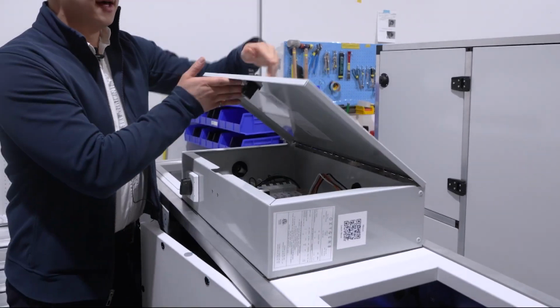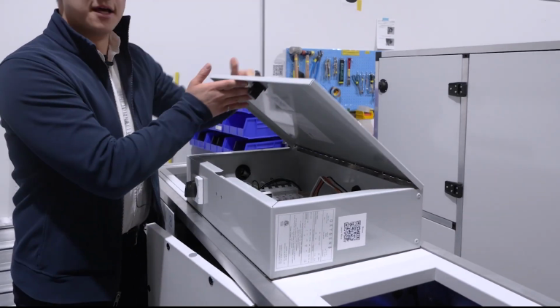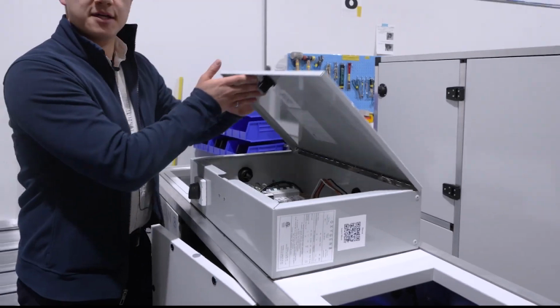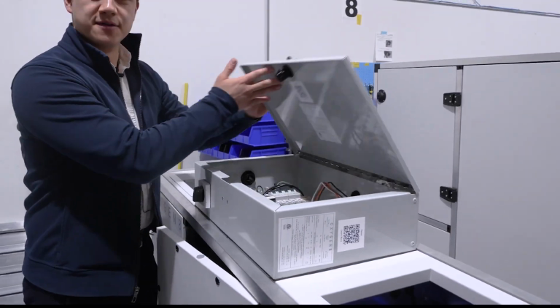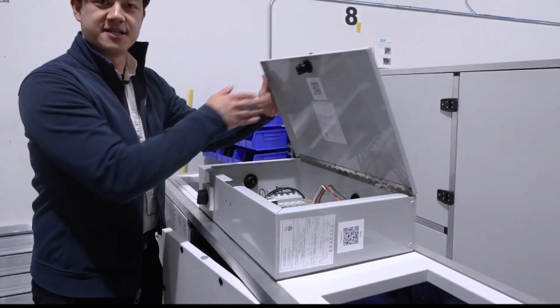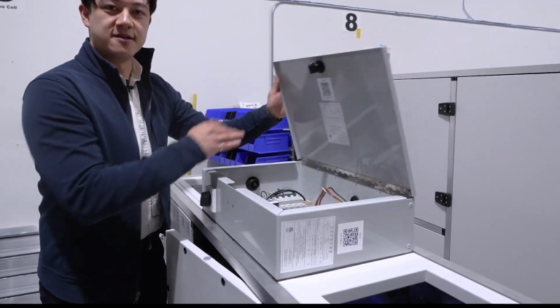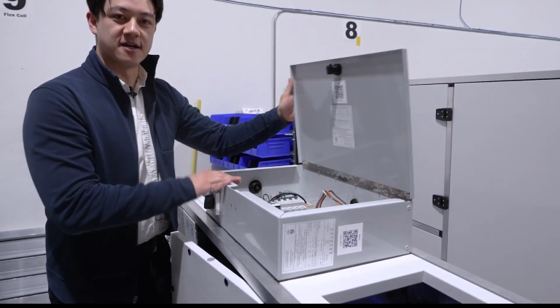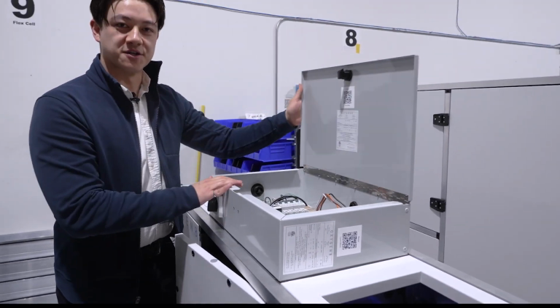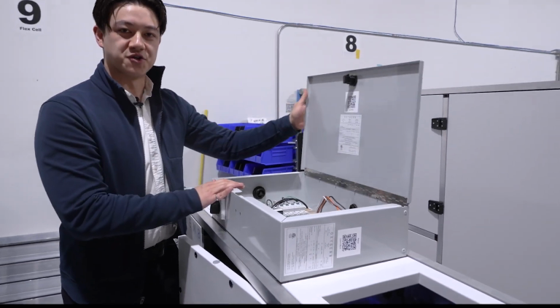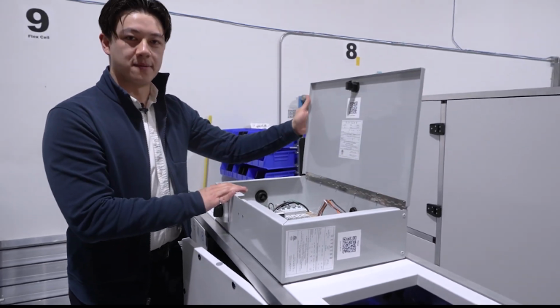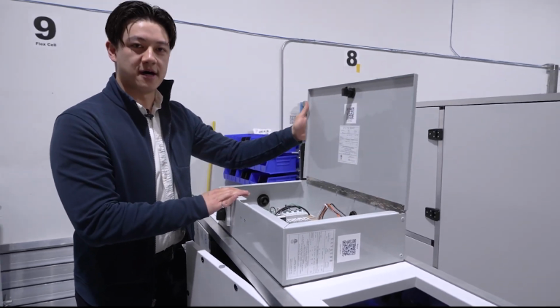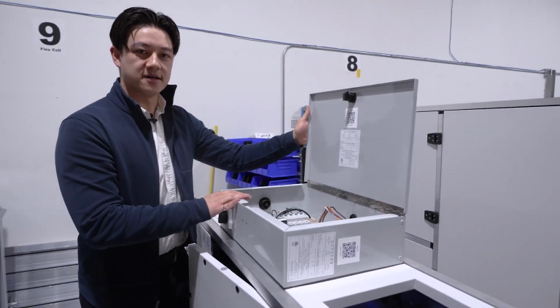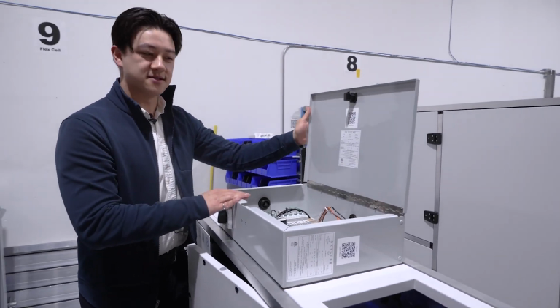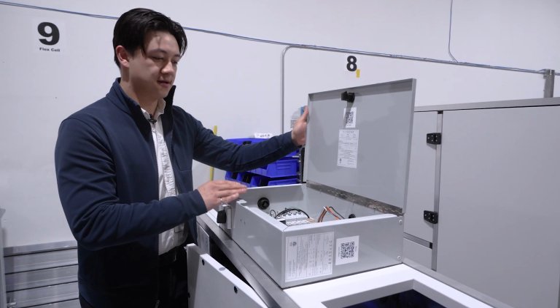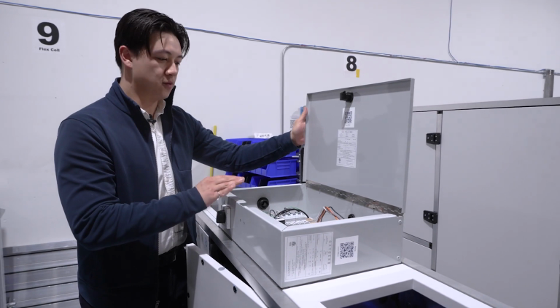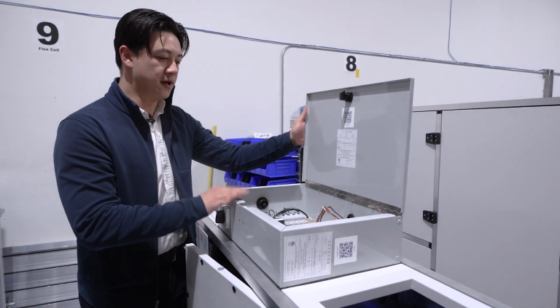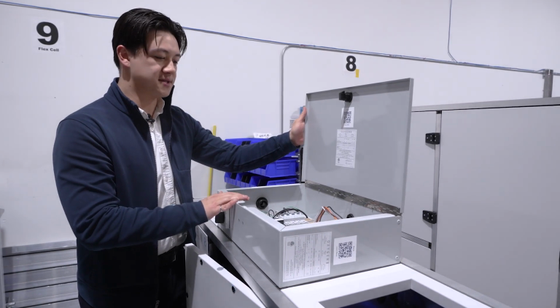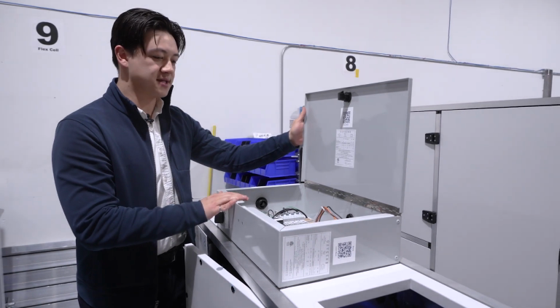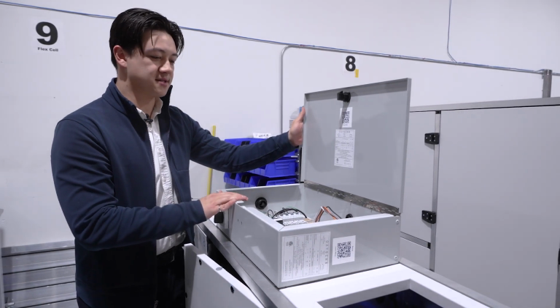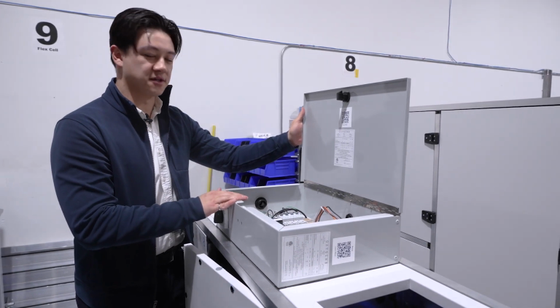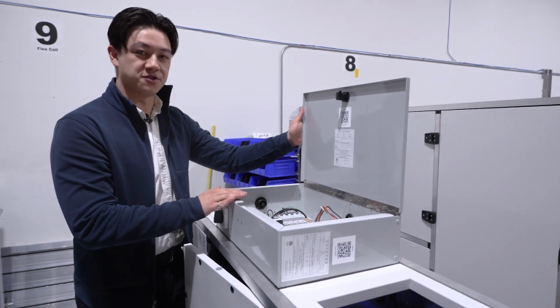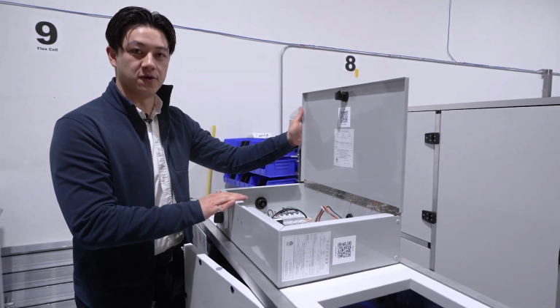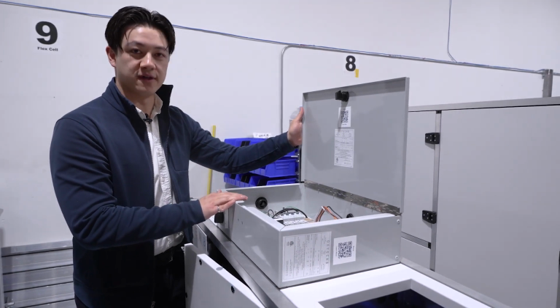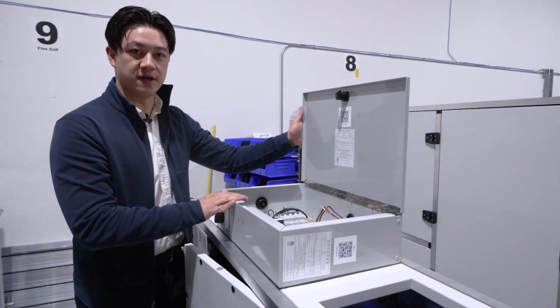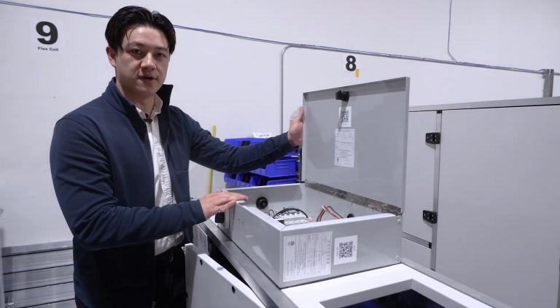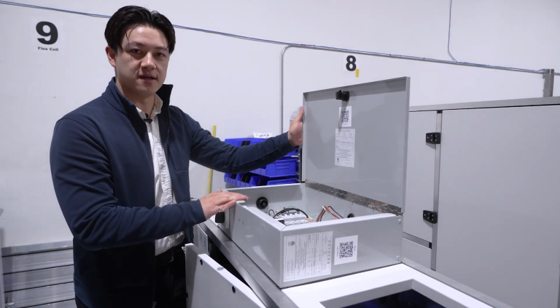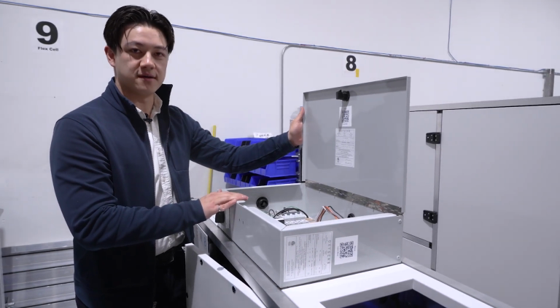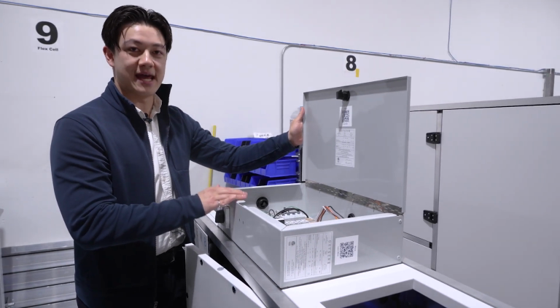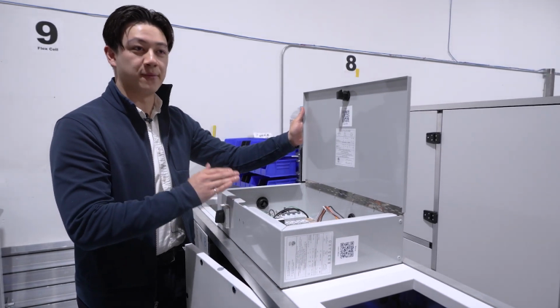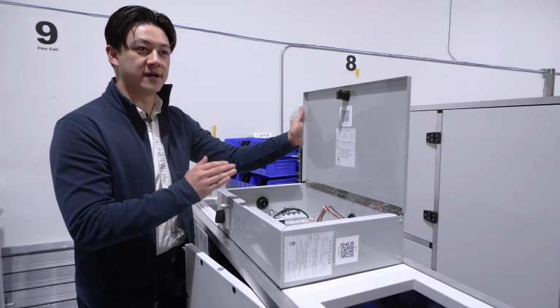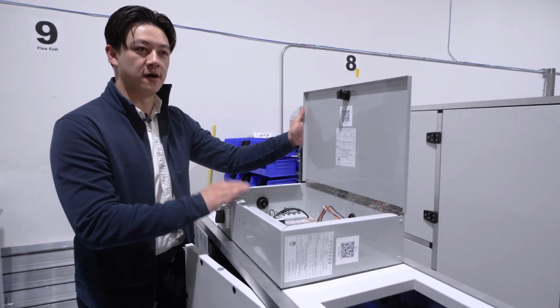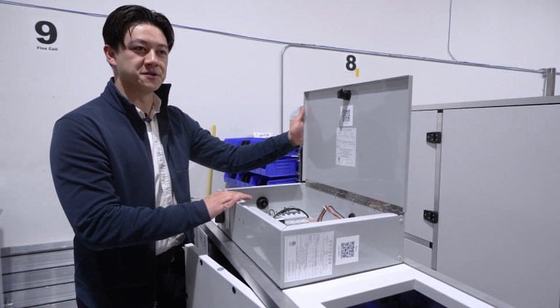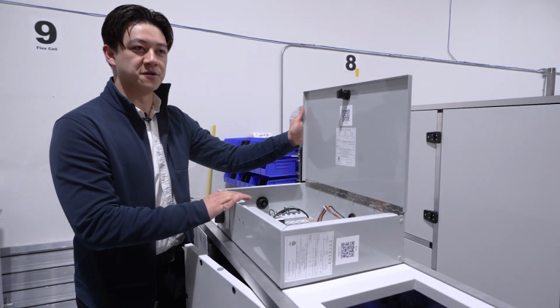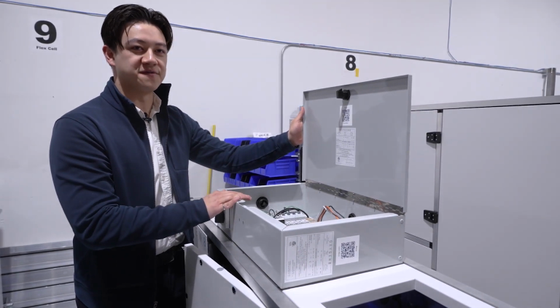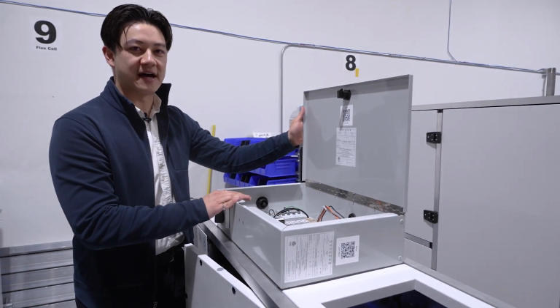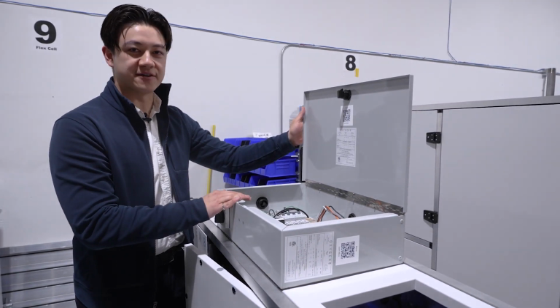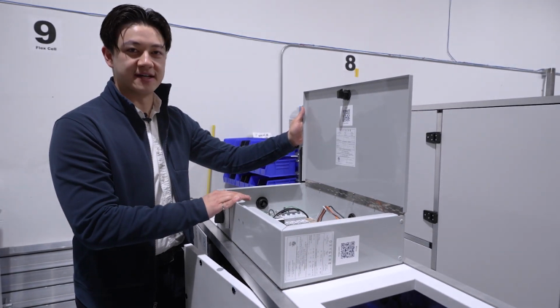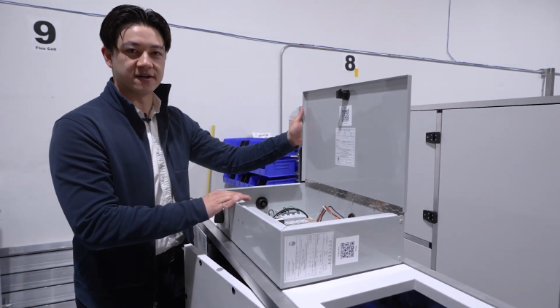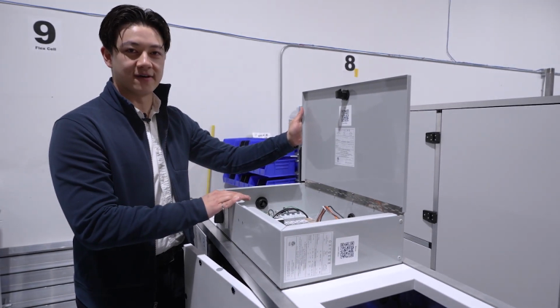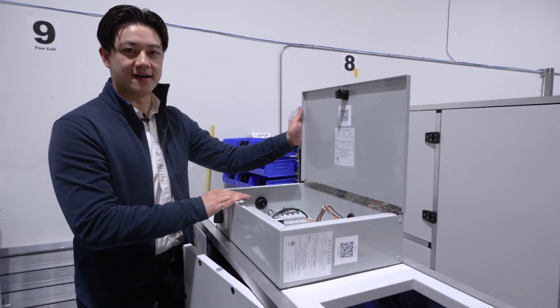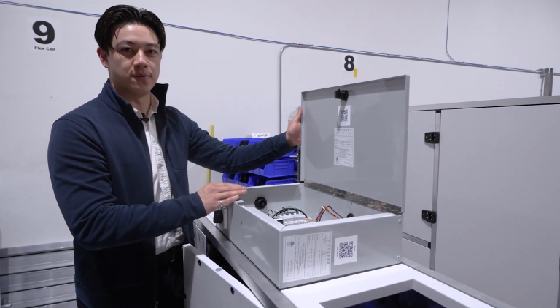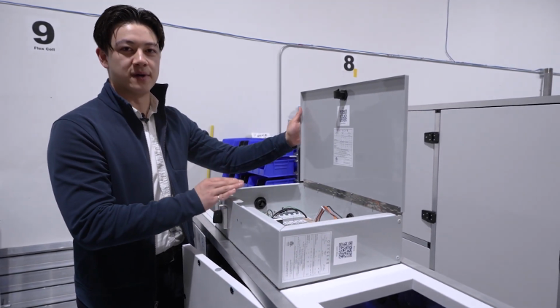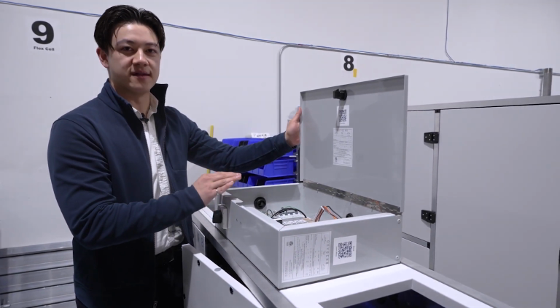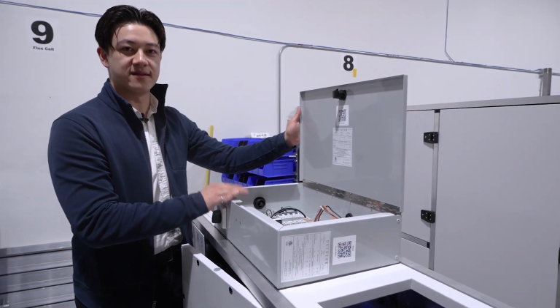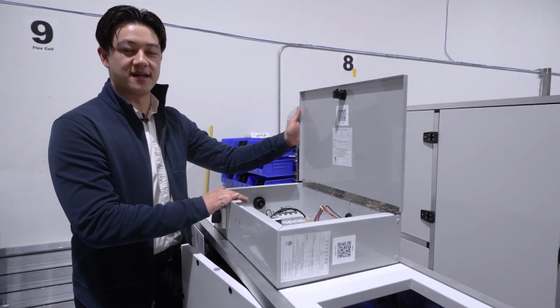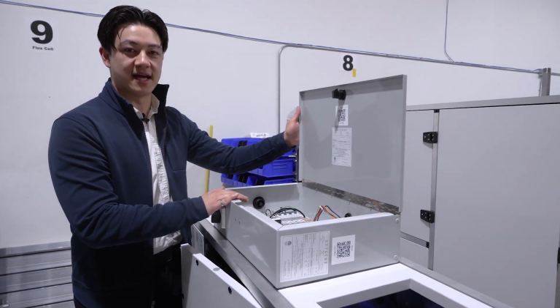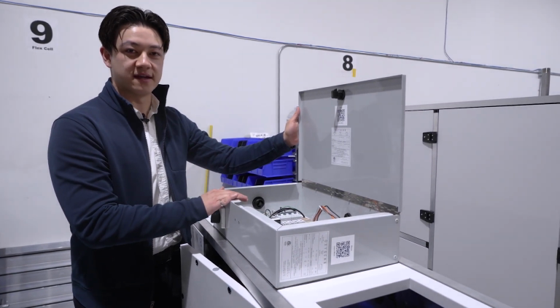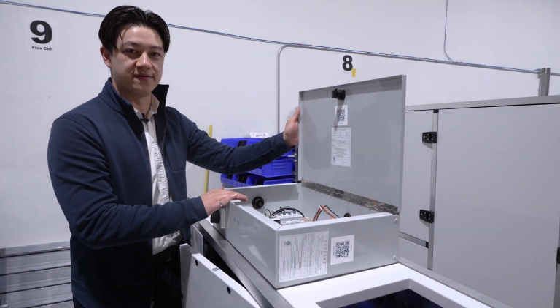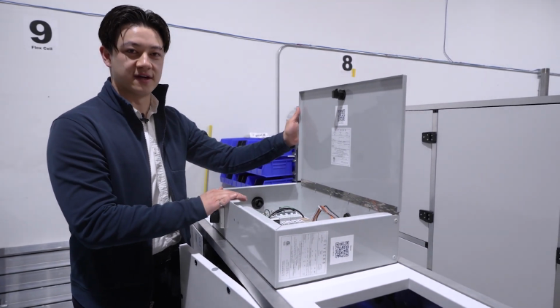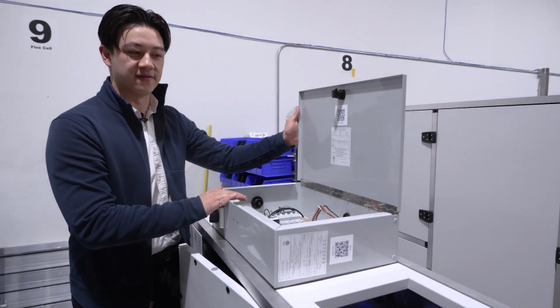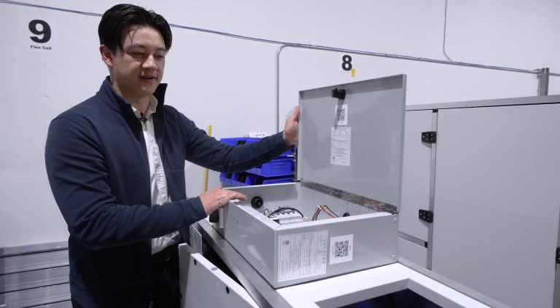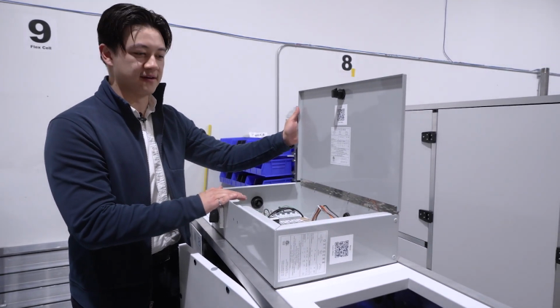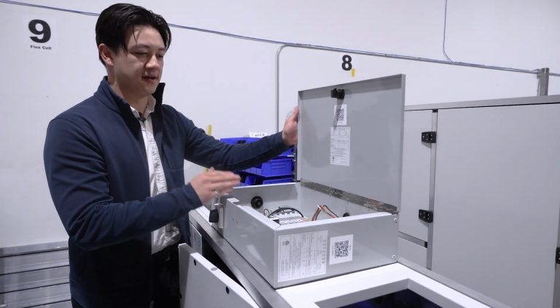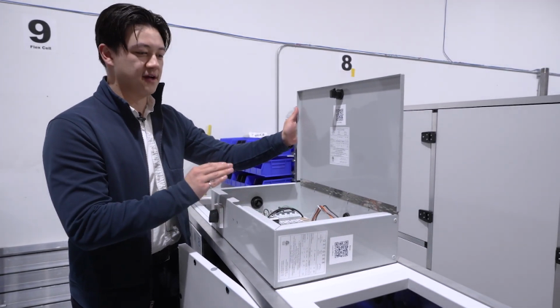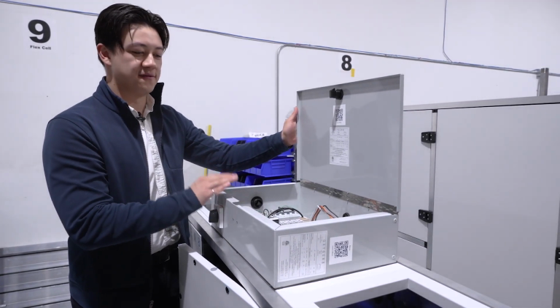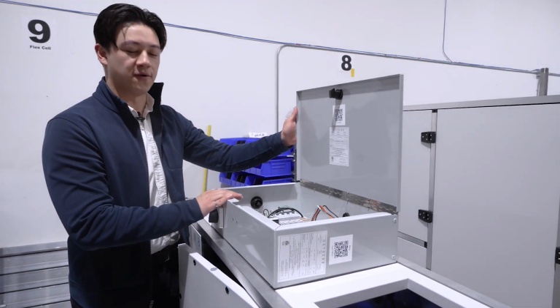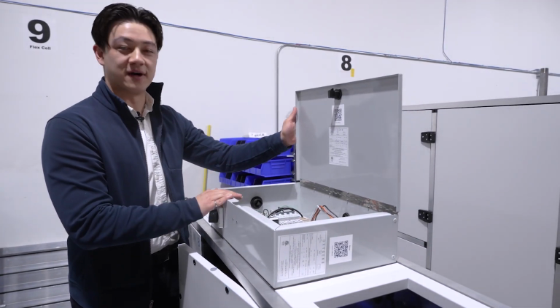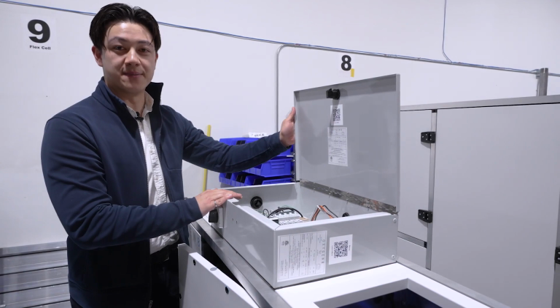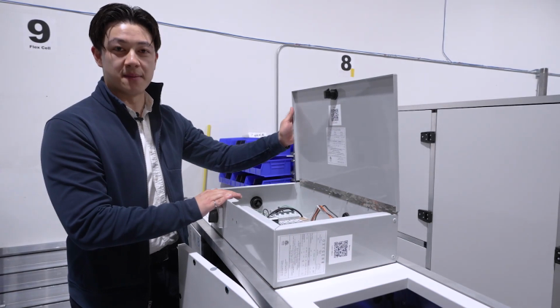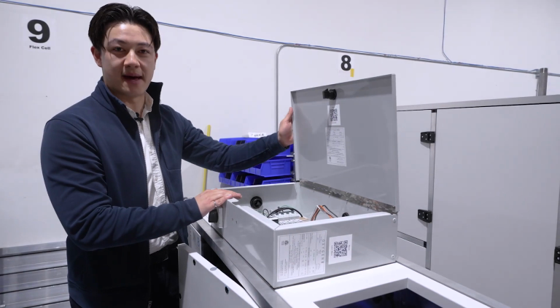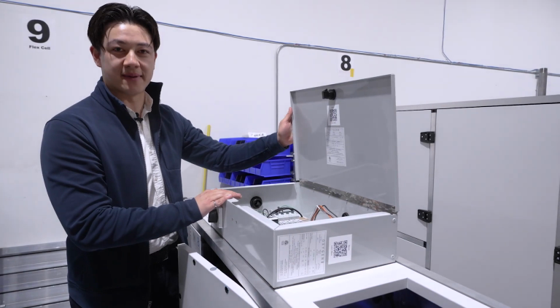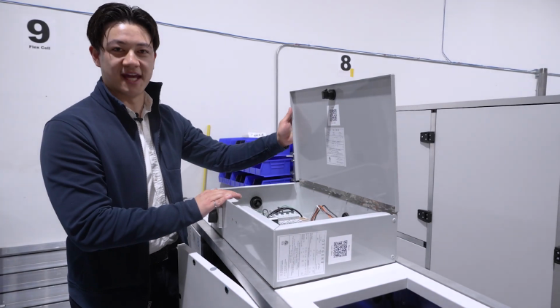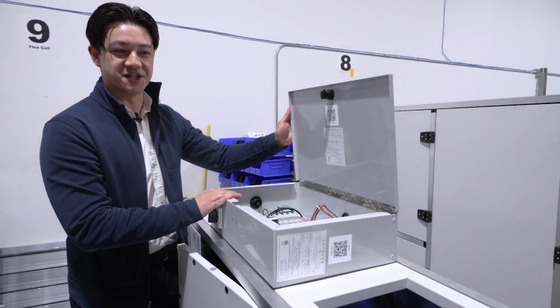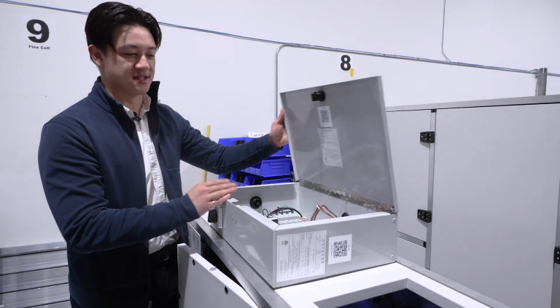This here is our control box. We use this to control the unit and we can also factory integrate with Daikin VRV for heat pump applications.